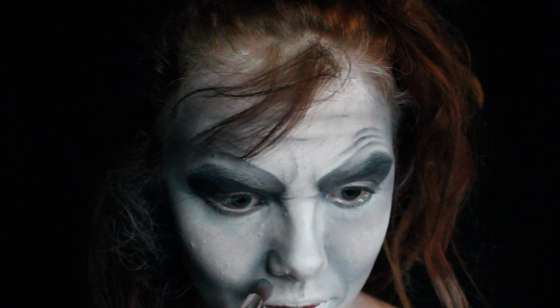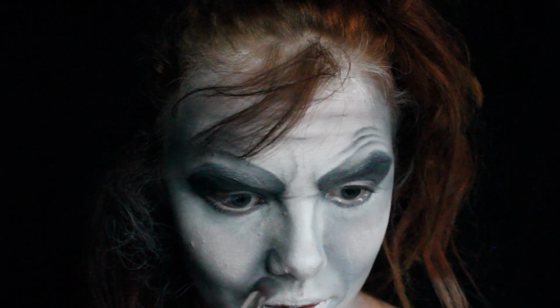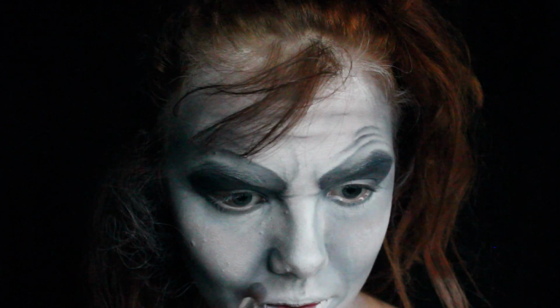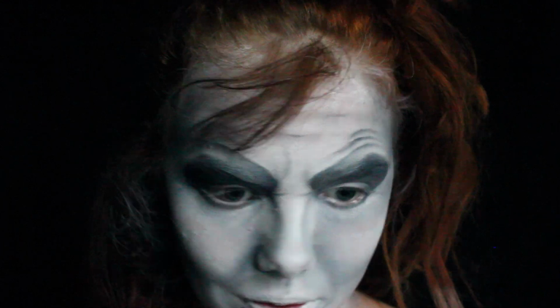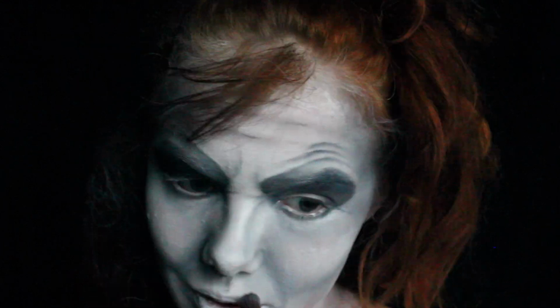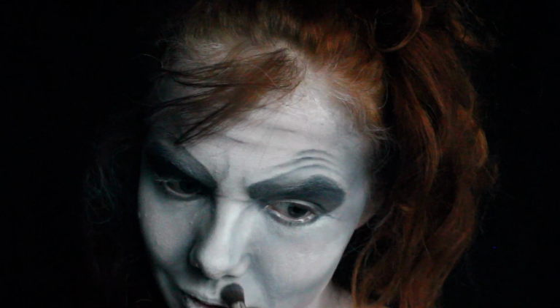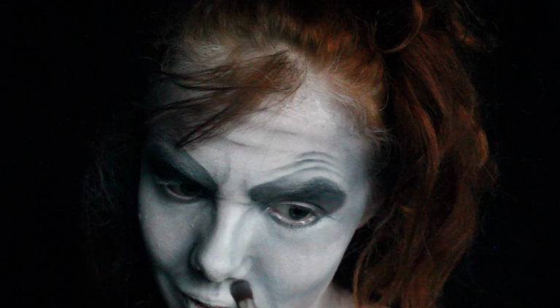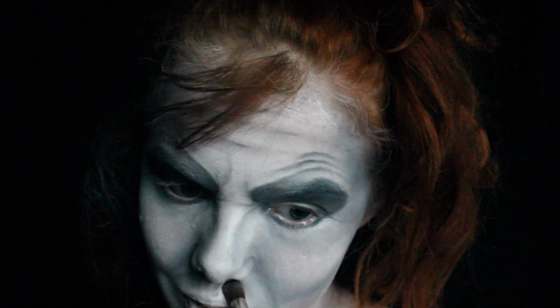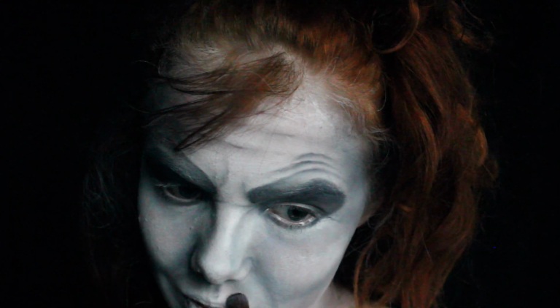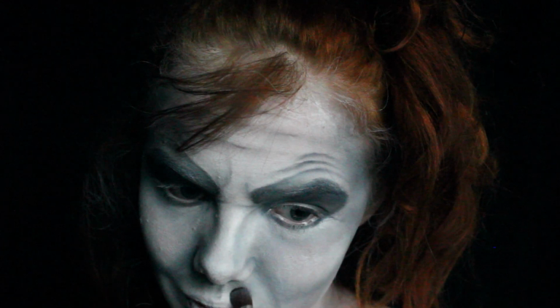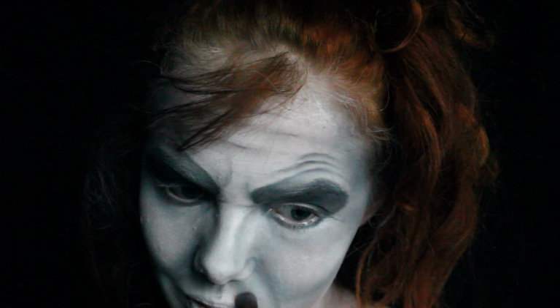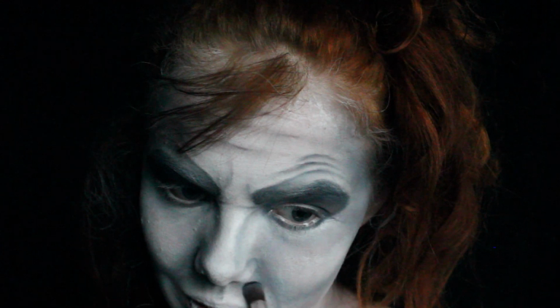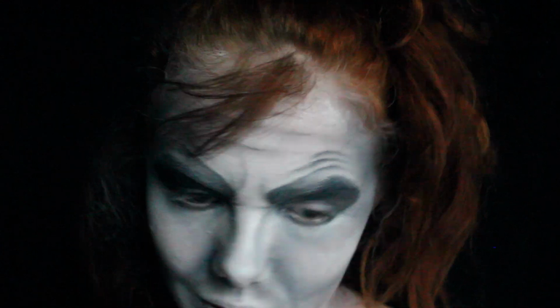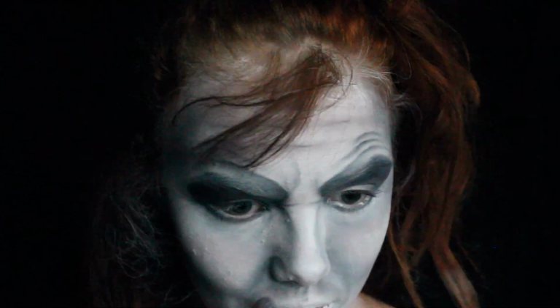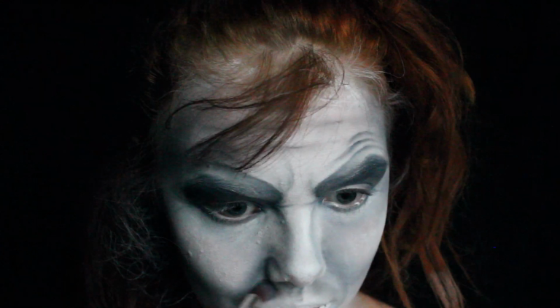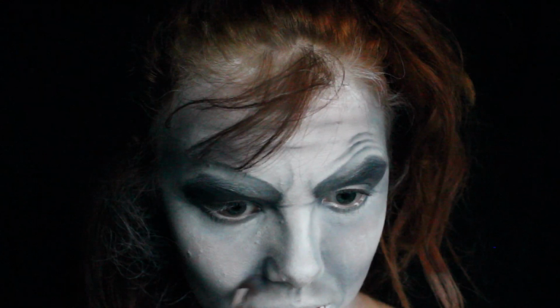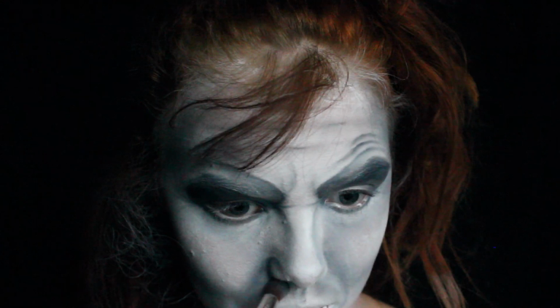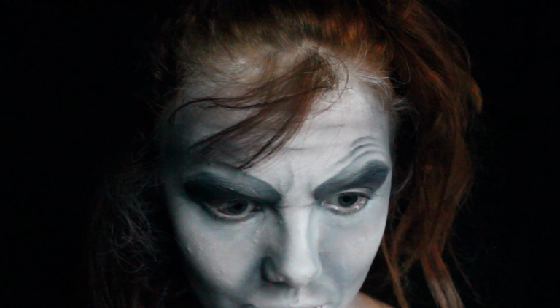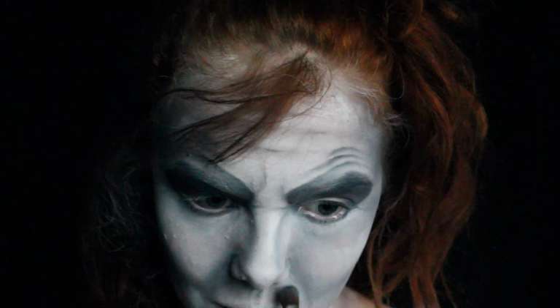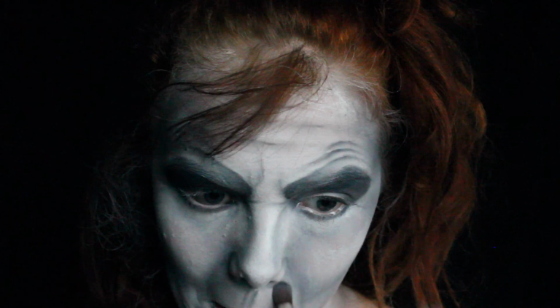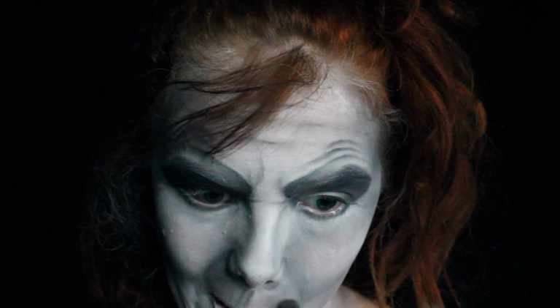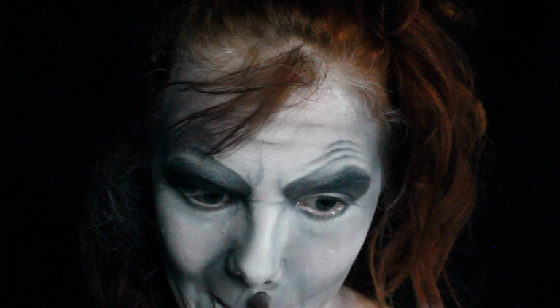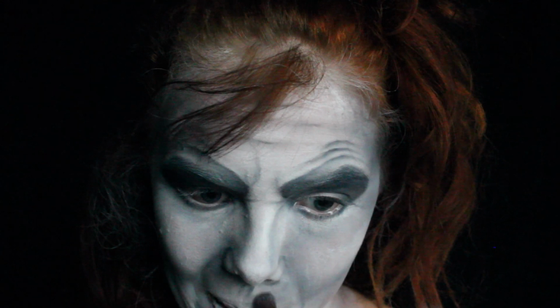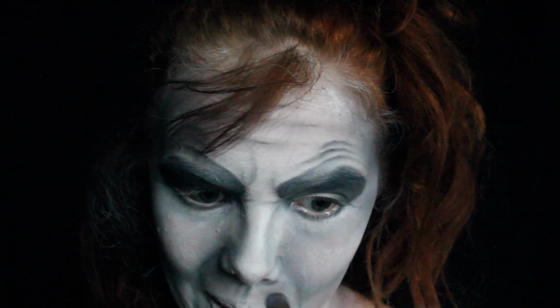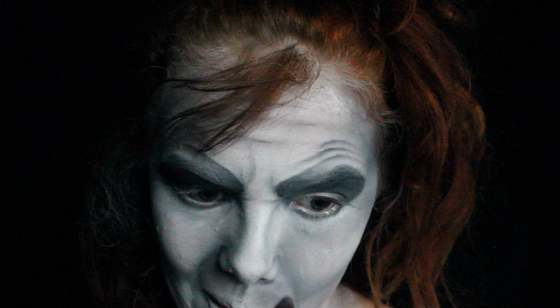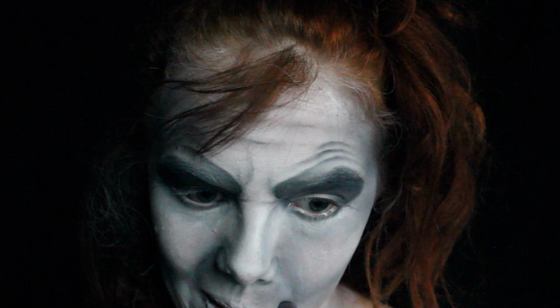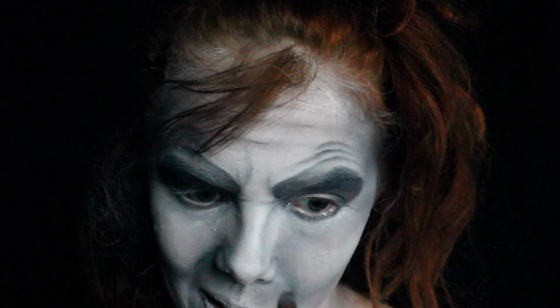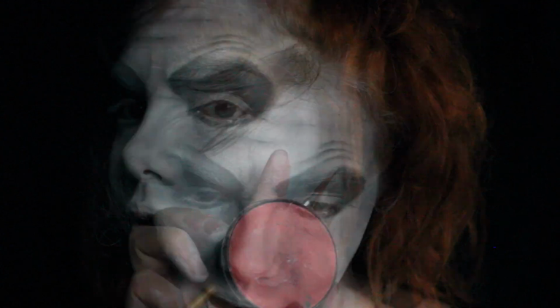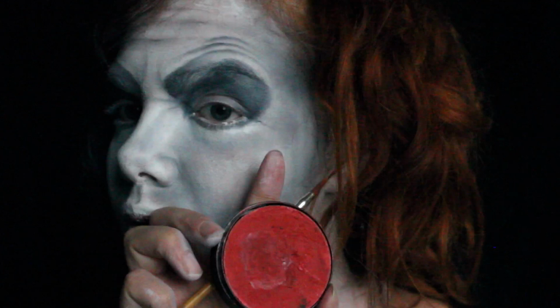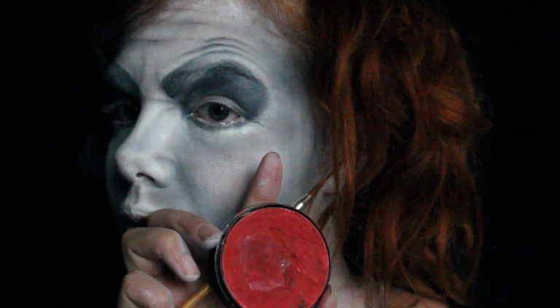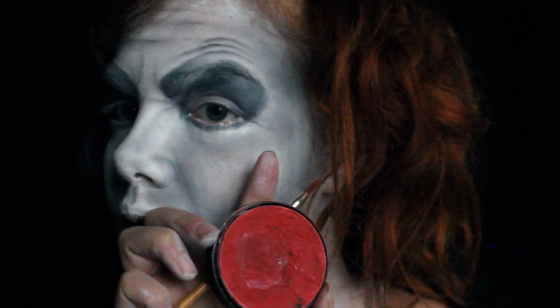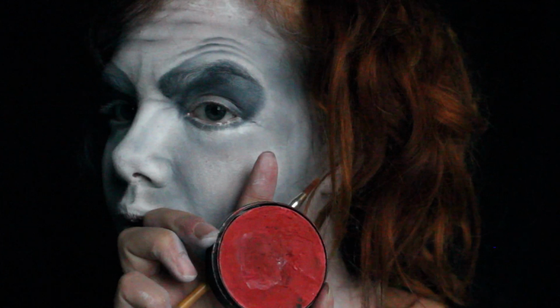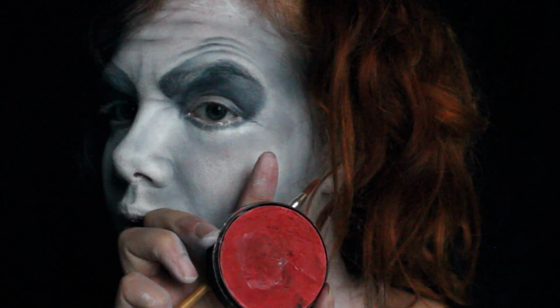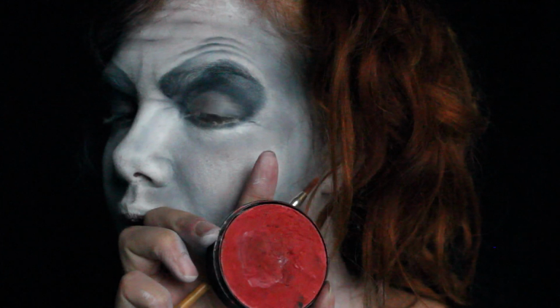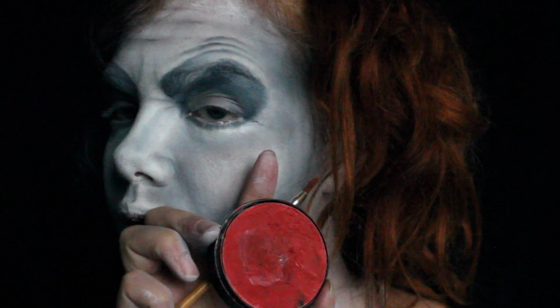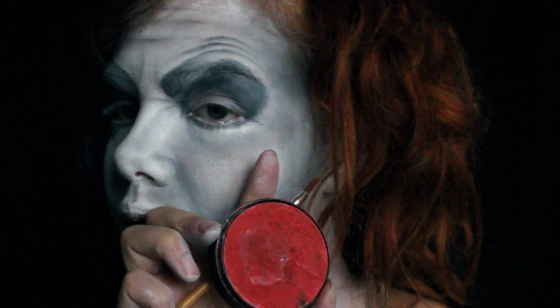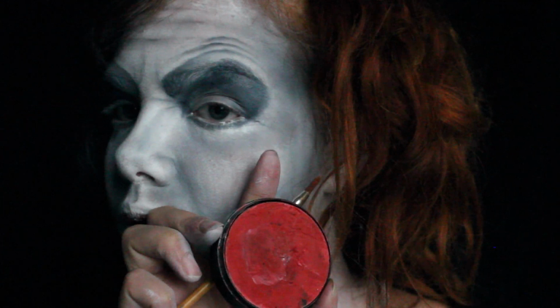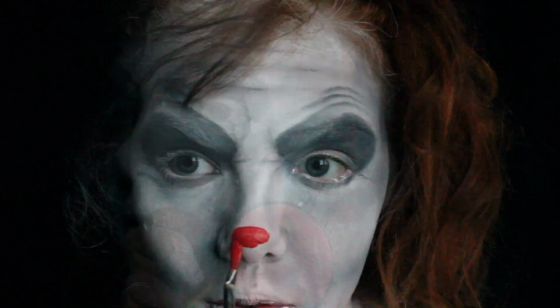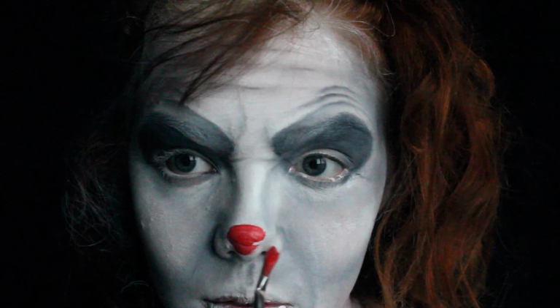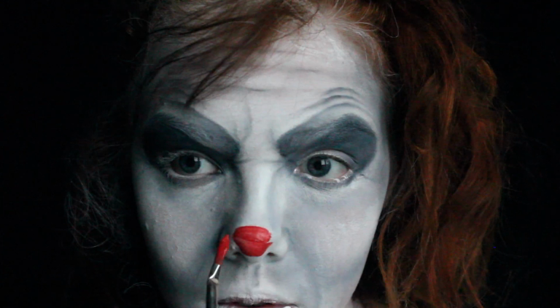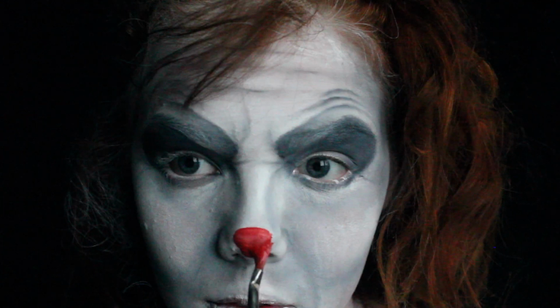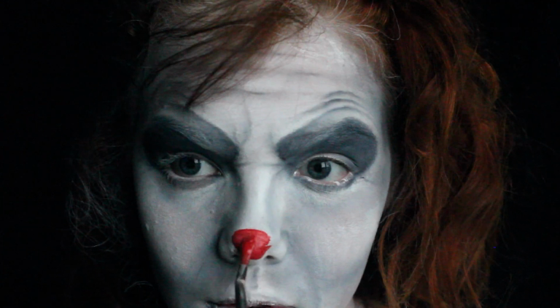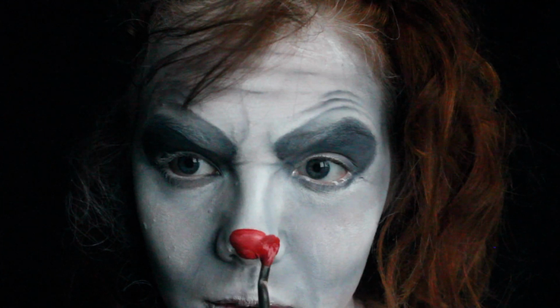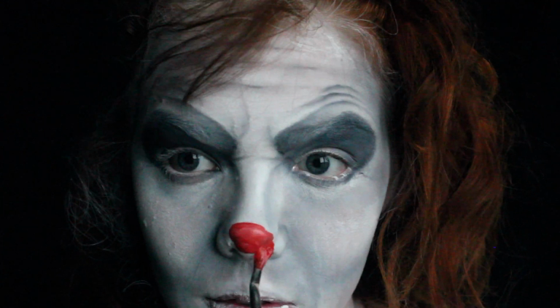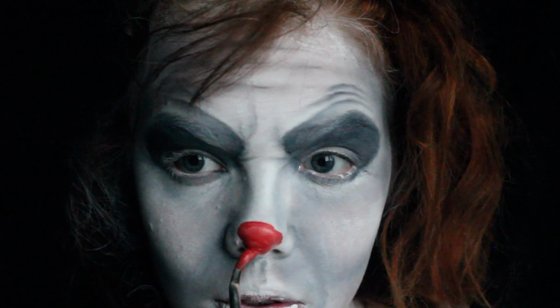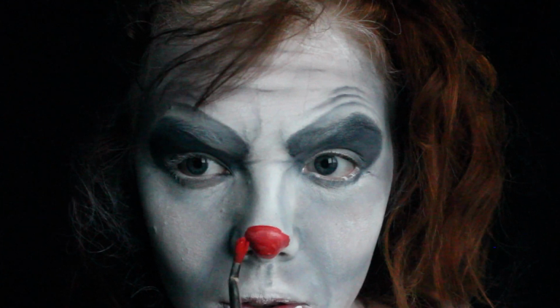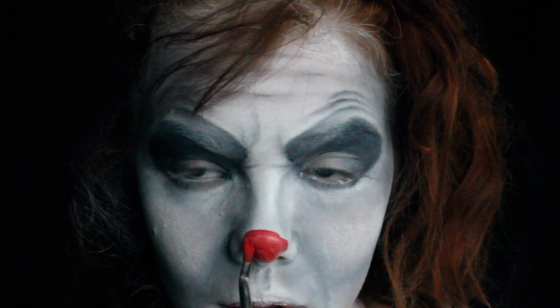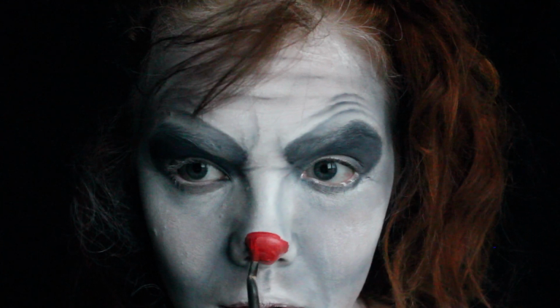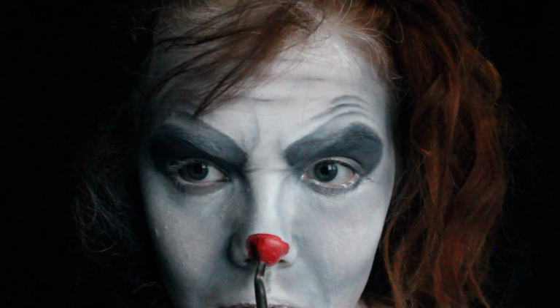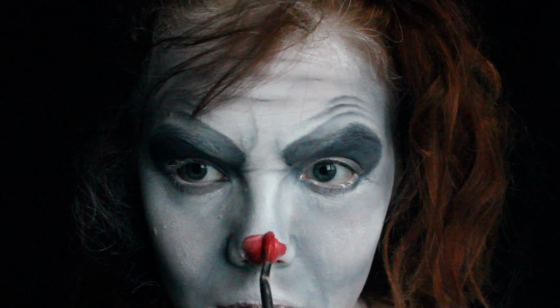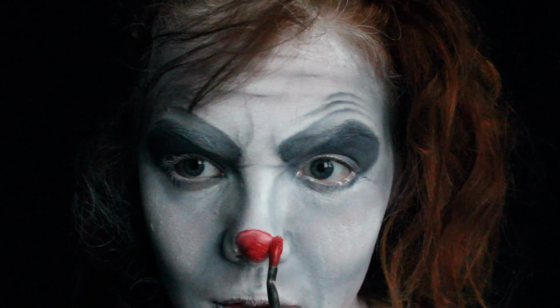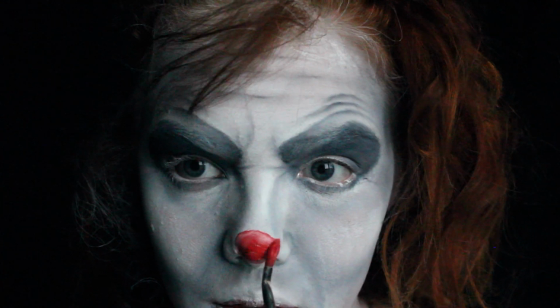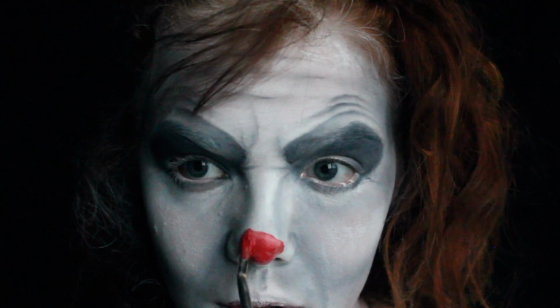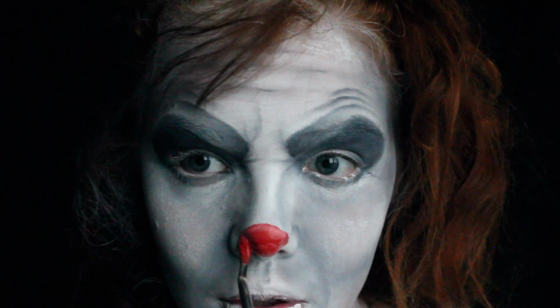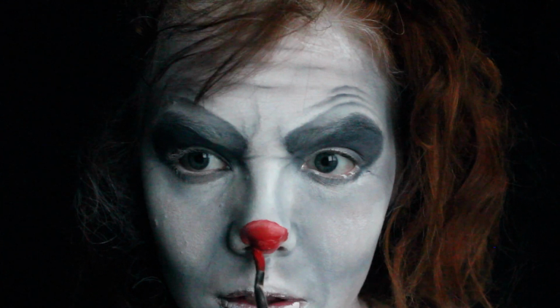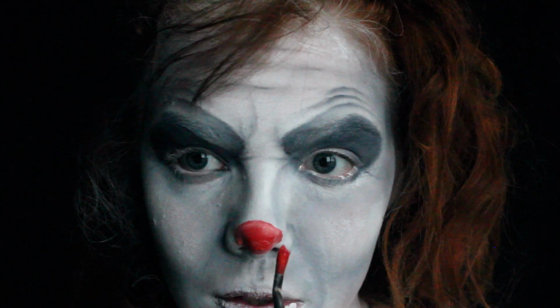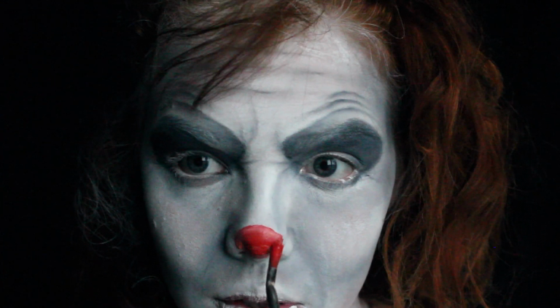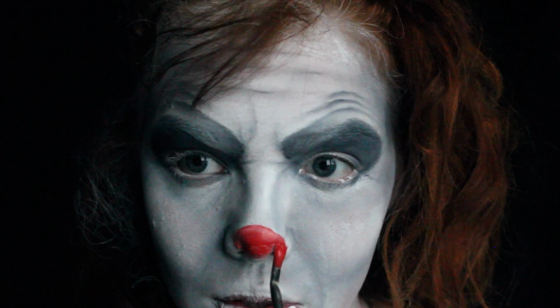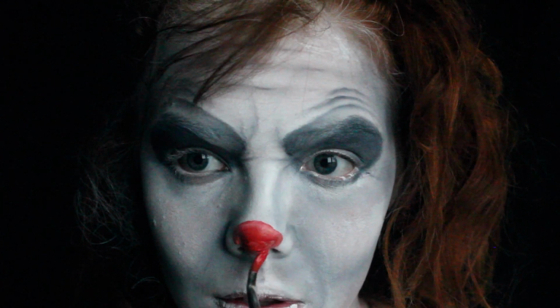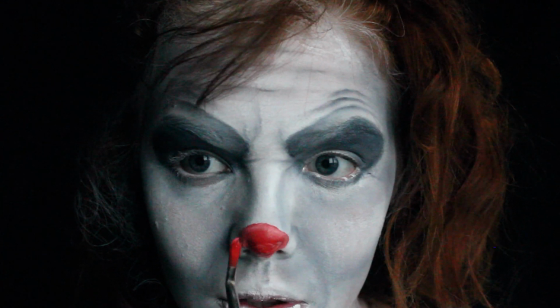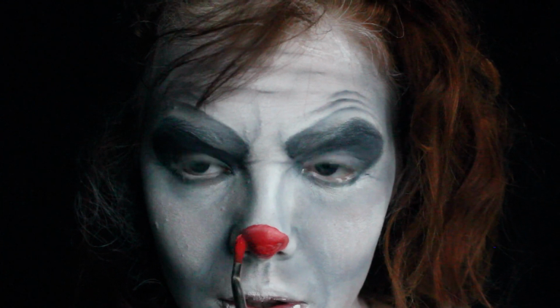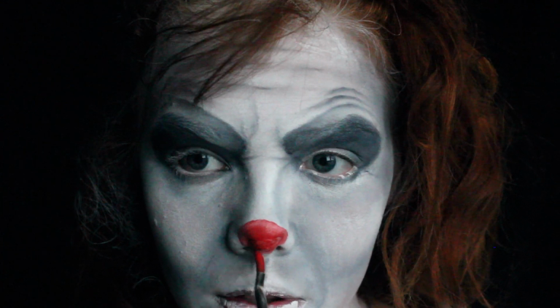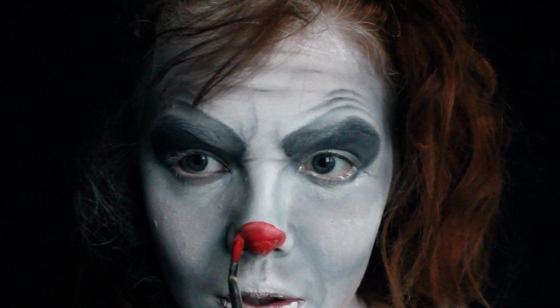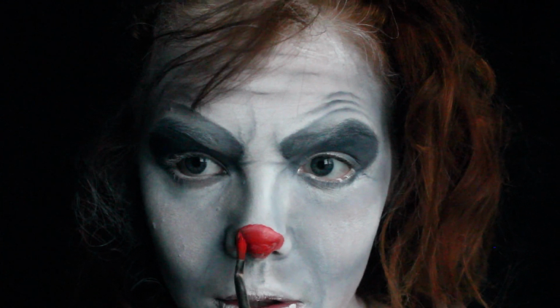Lastly, I'm adding some grey to my over-lip to blend it in. And now I'm going over with red aqua paint, just filling in my nose and lips.